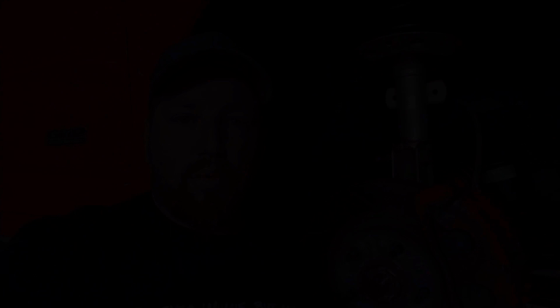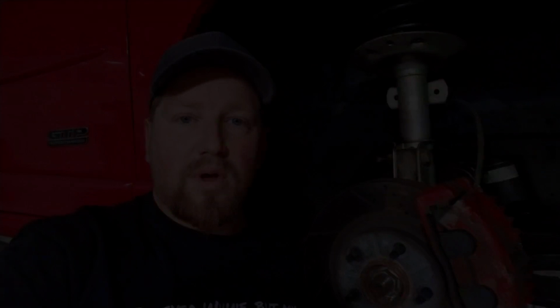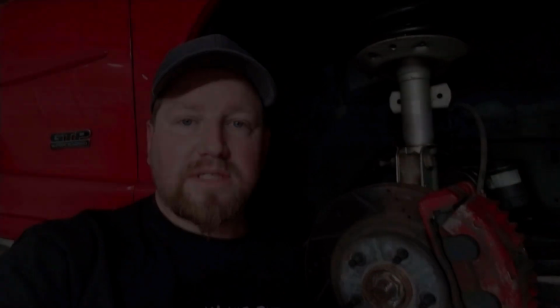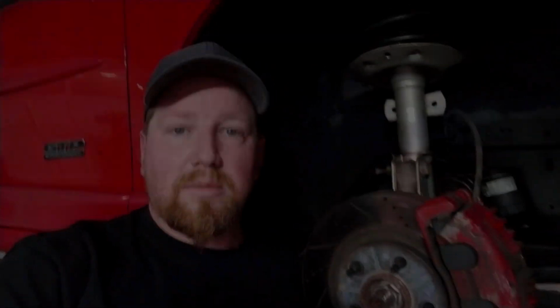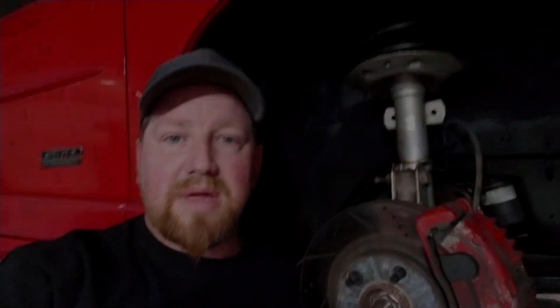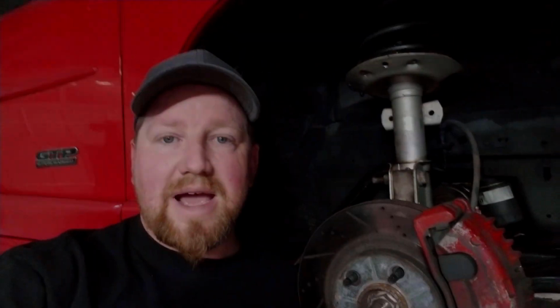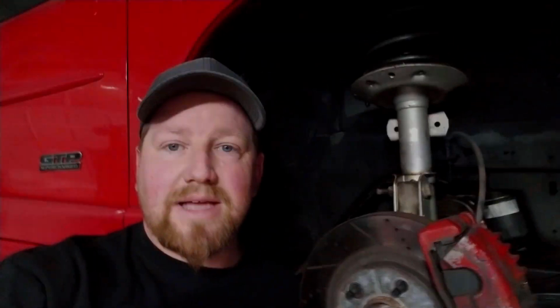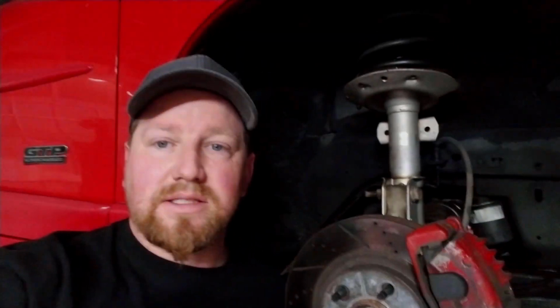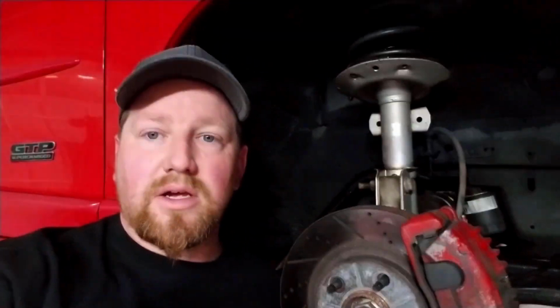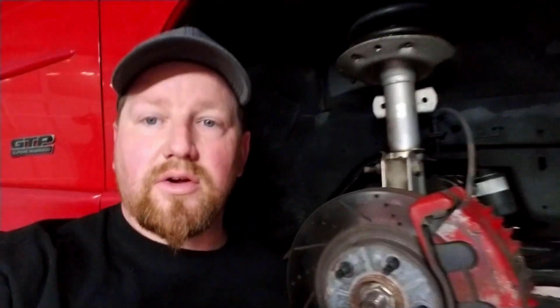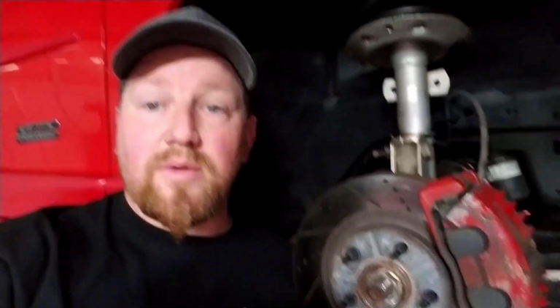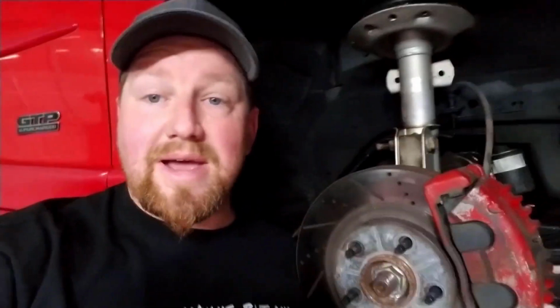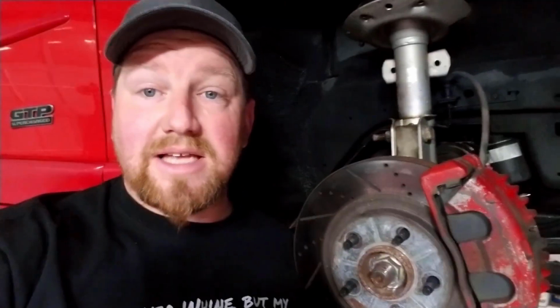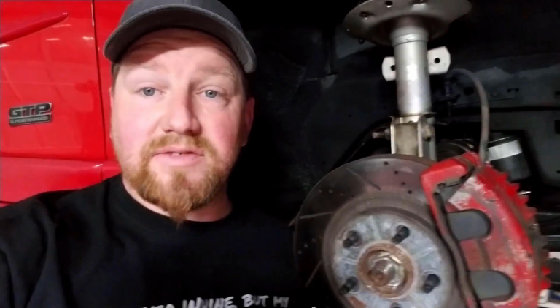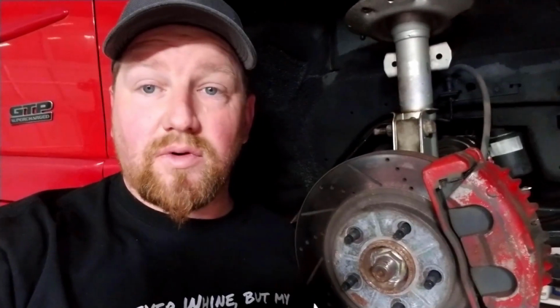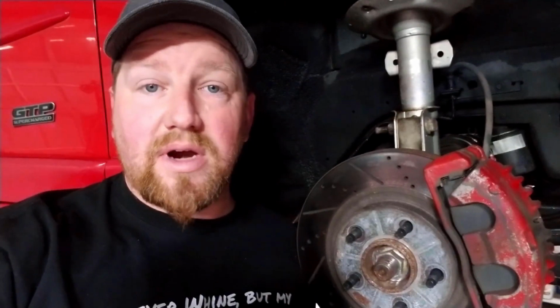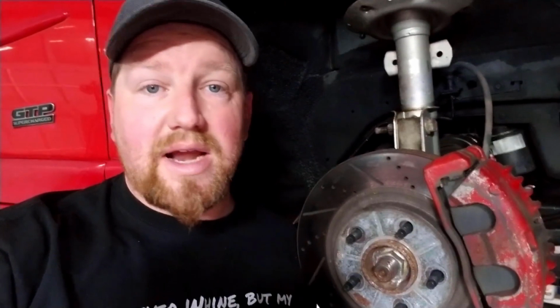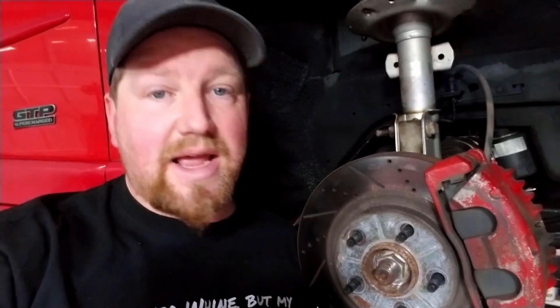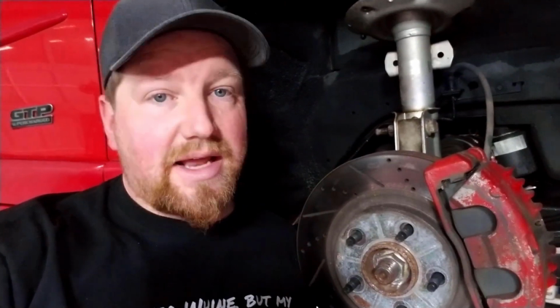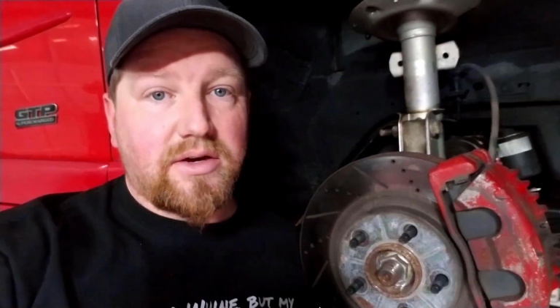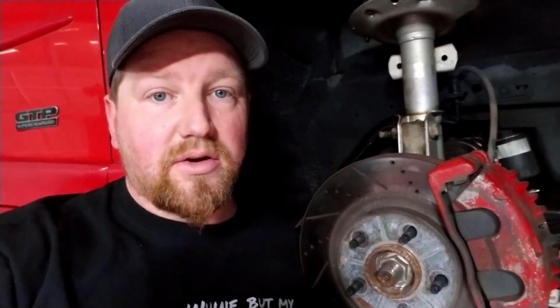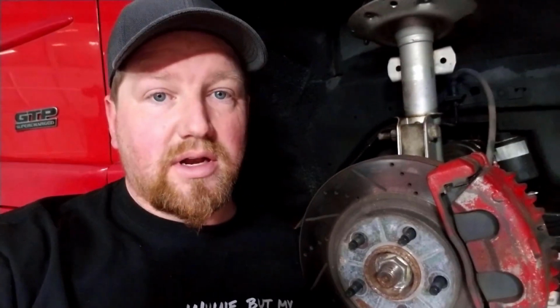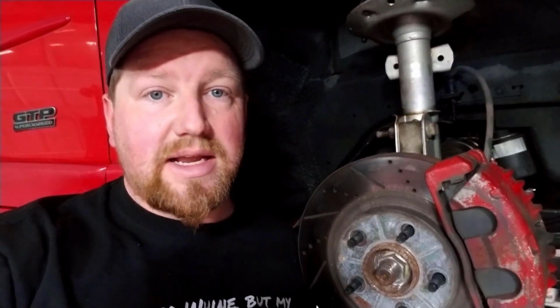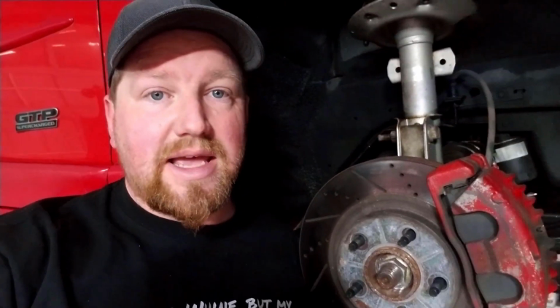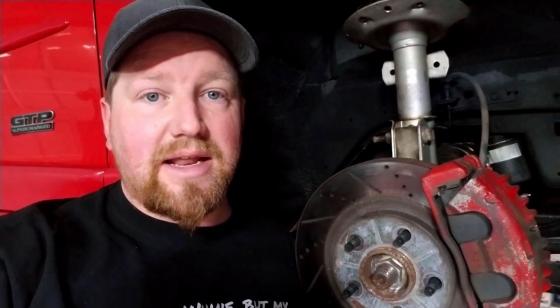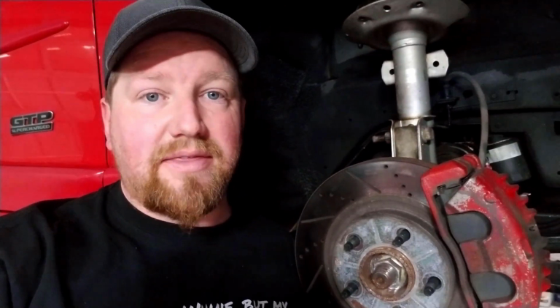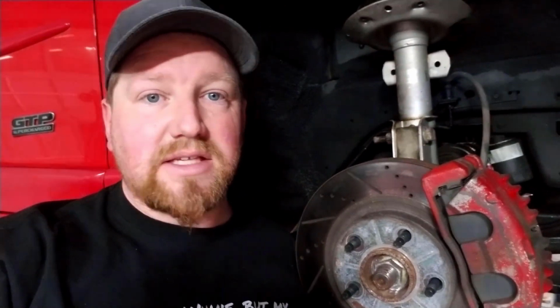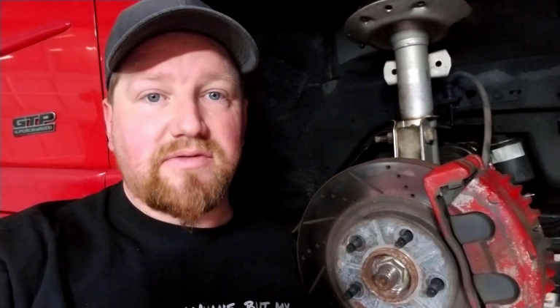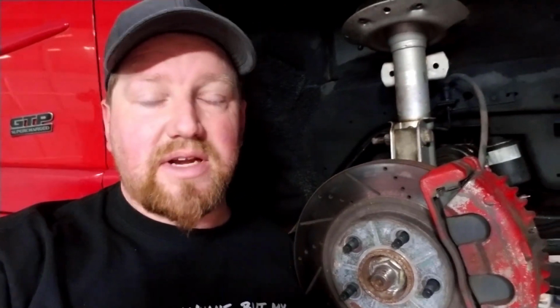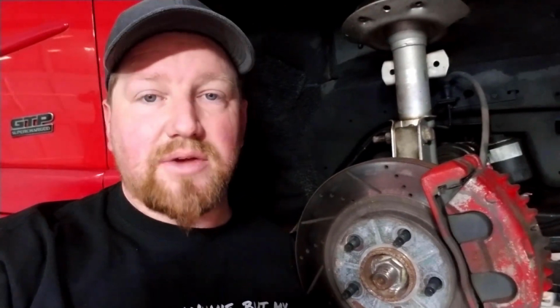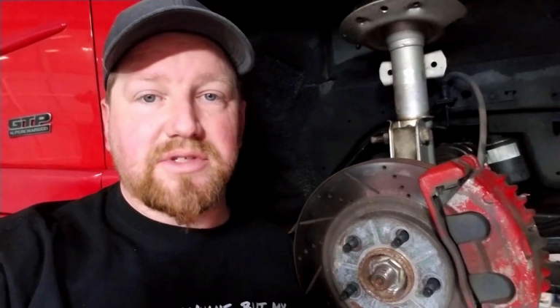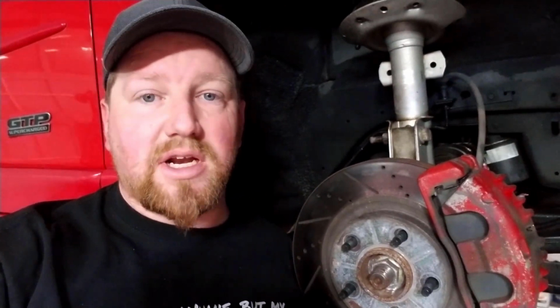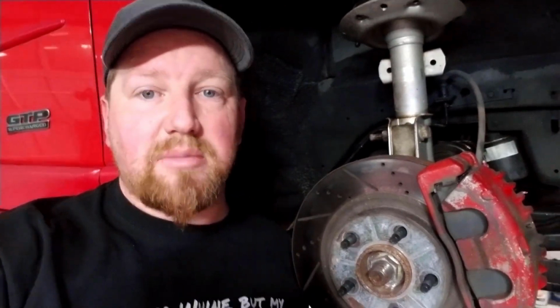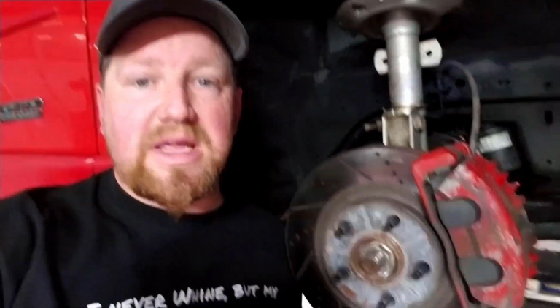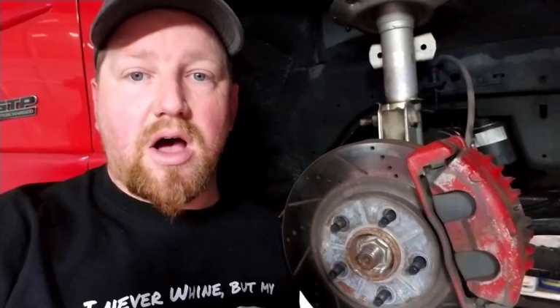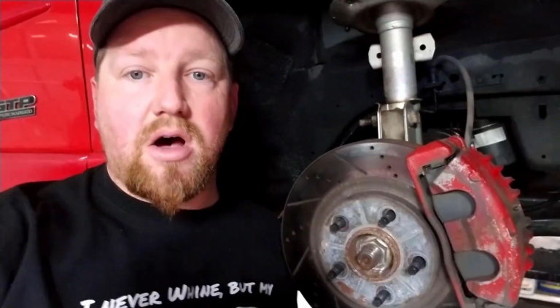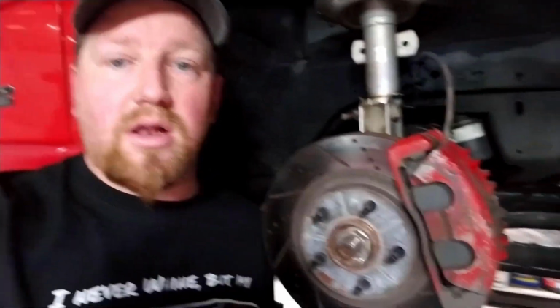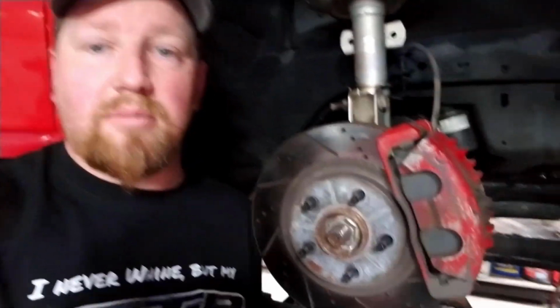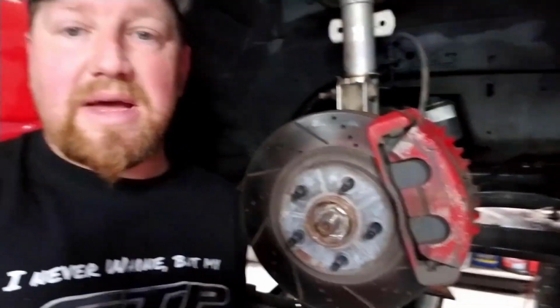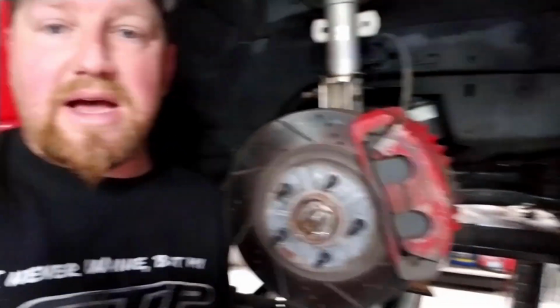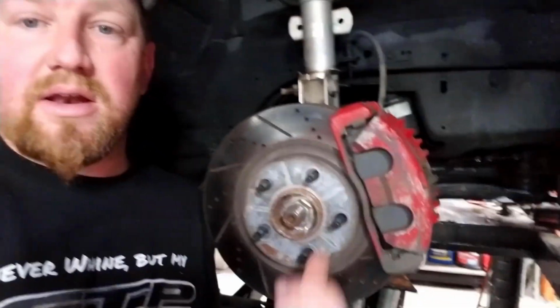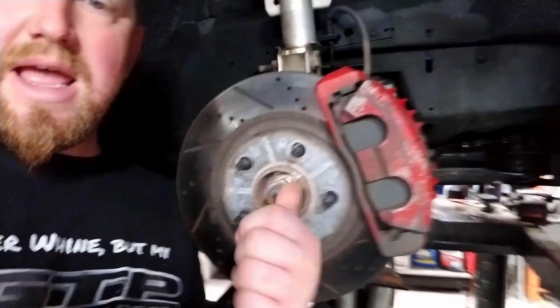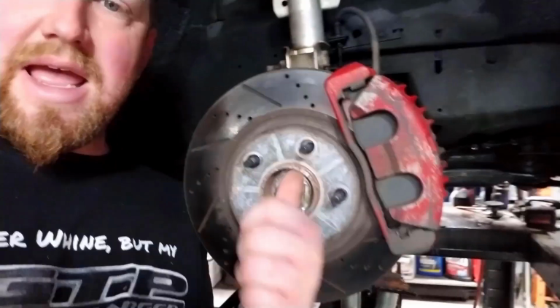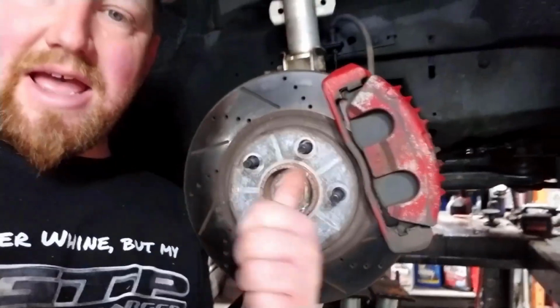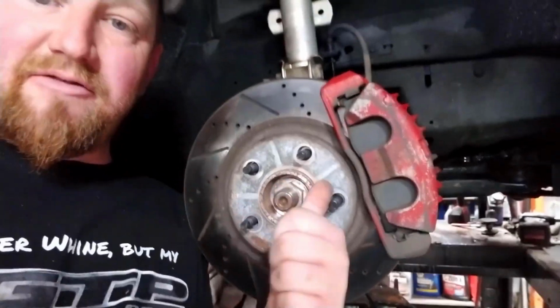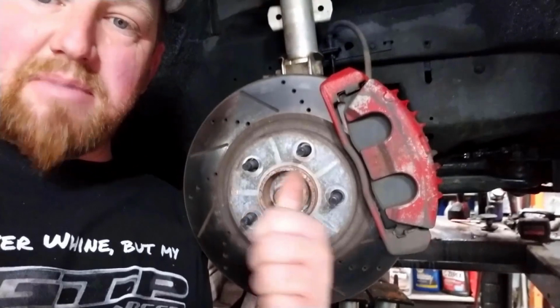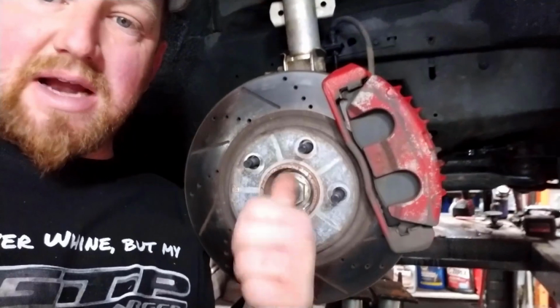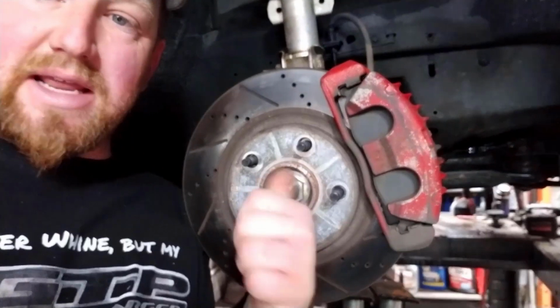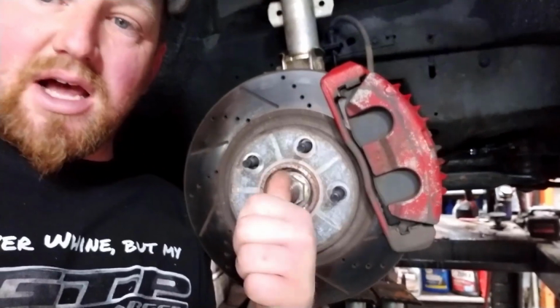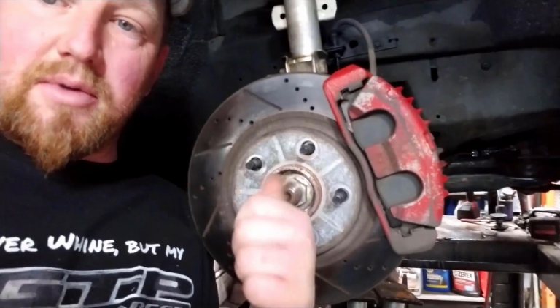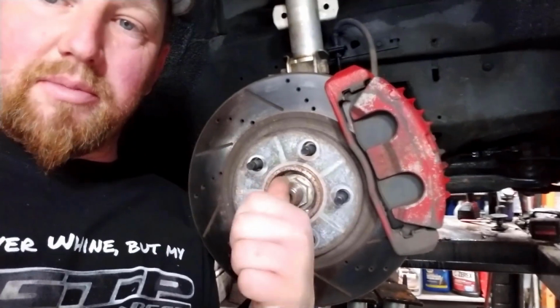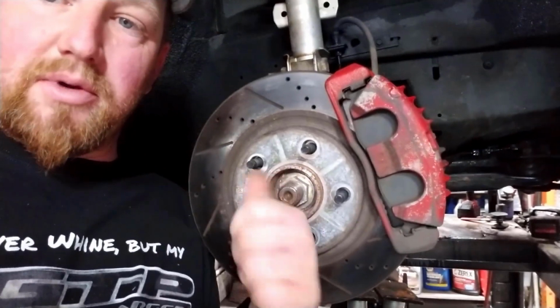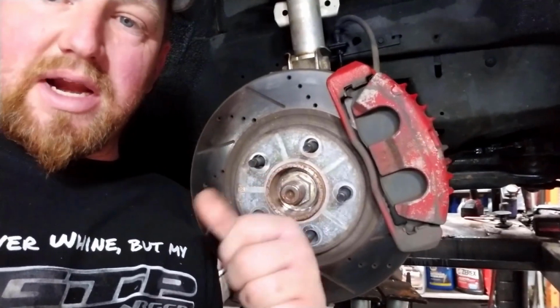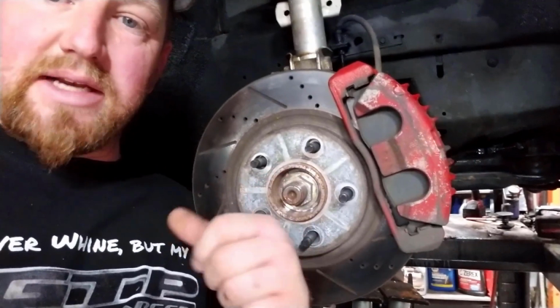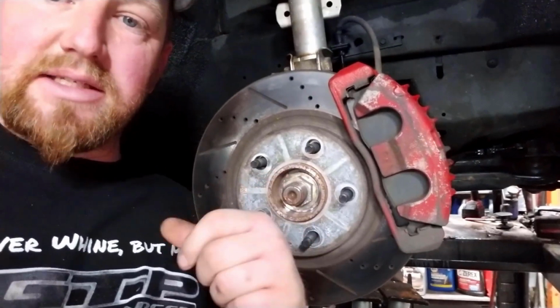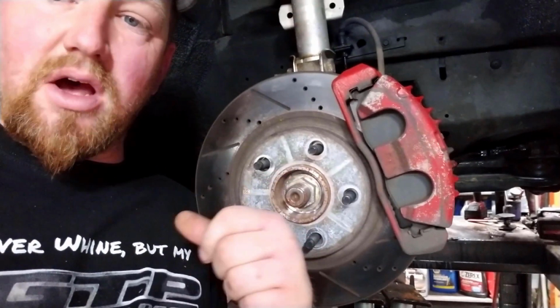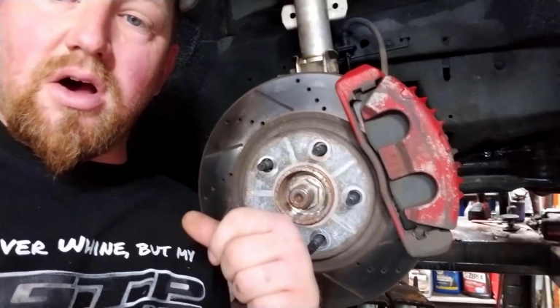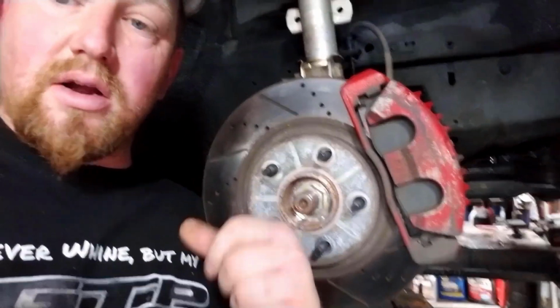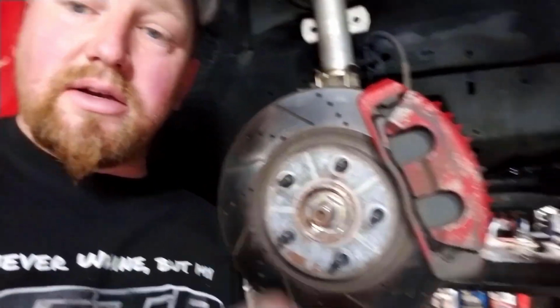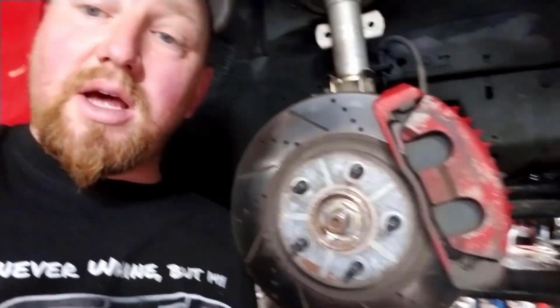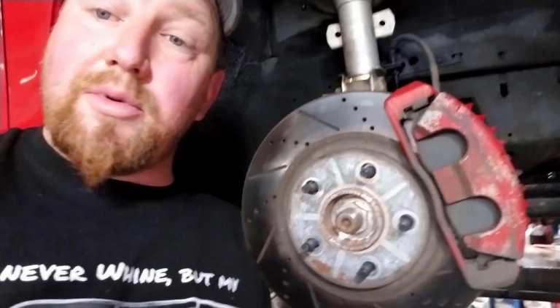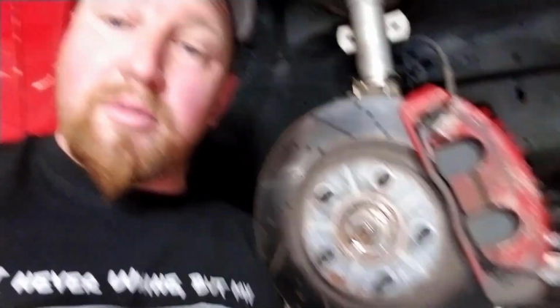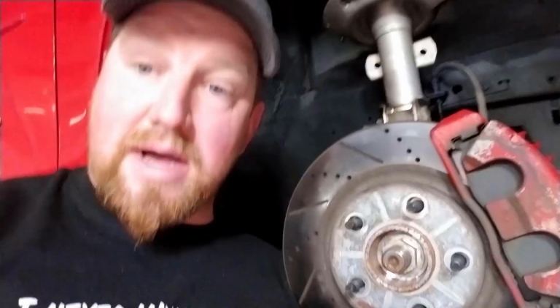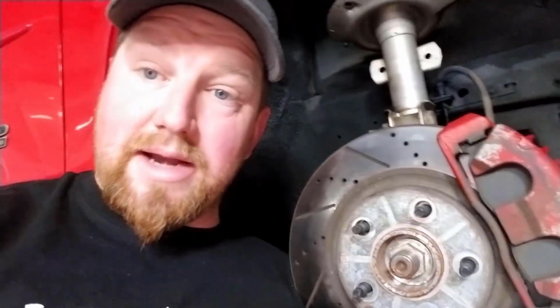What's up guys? So you asked for it and you're going to get it. This video is going to be all about F-body upgrades on a W-body.